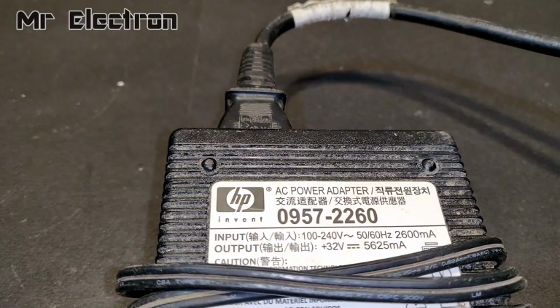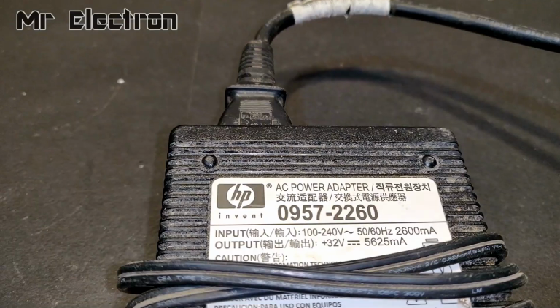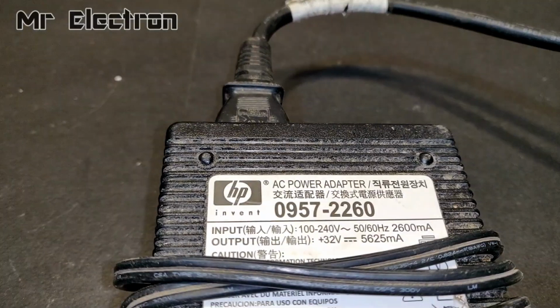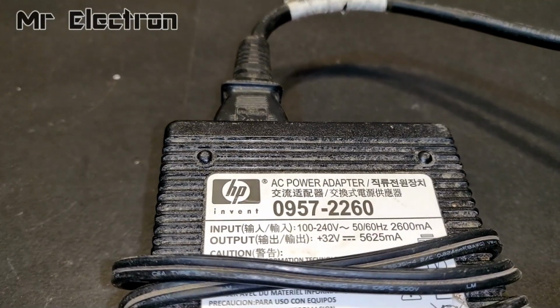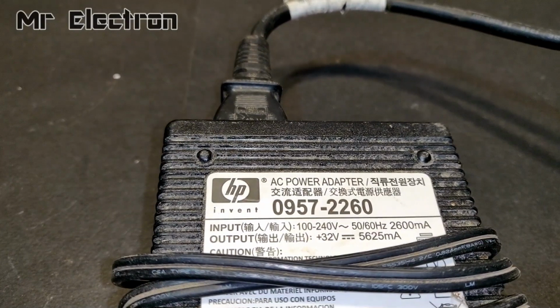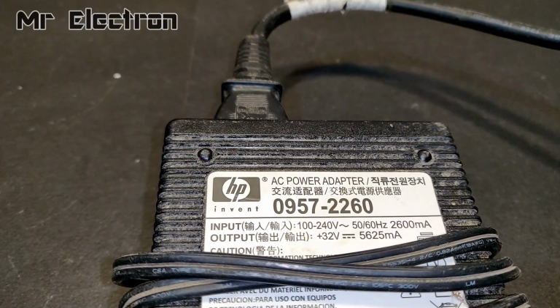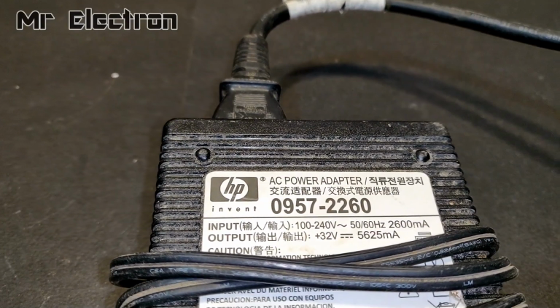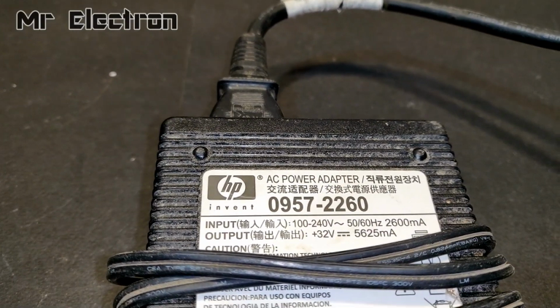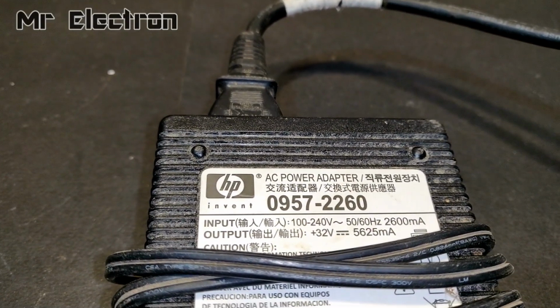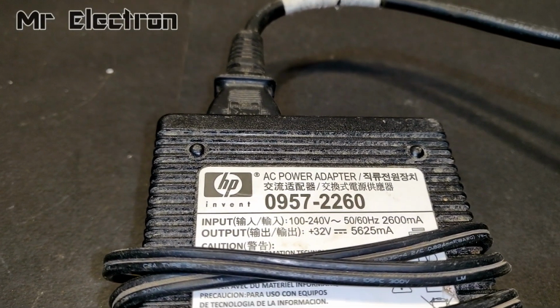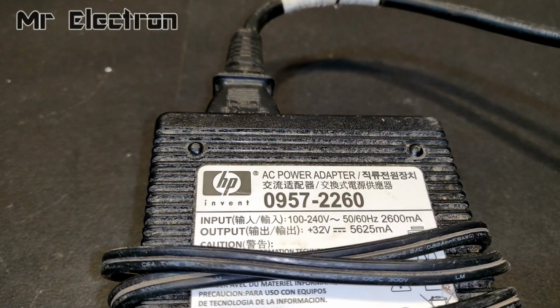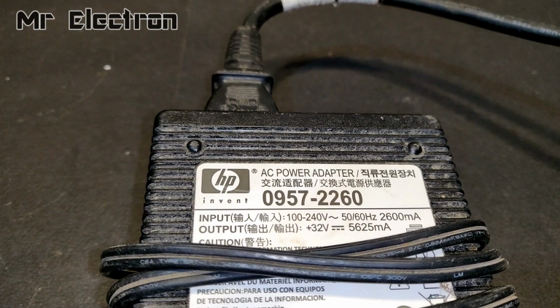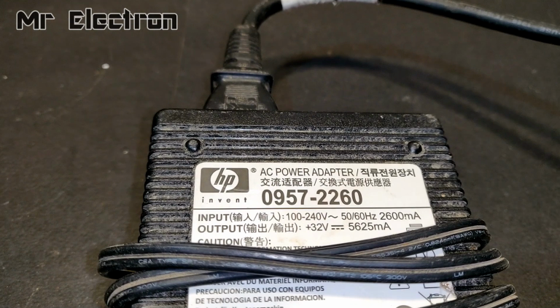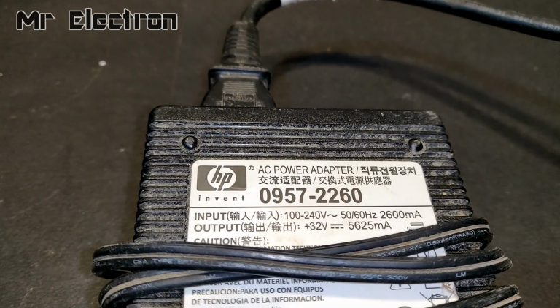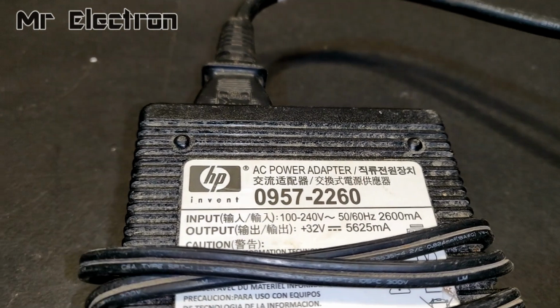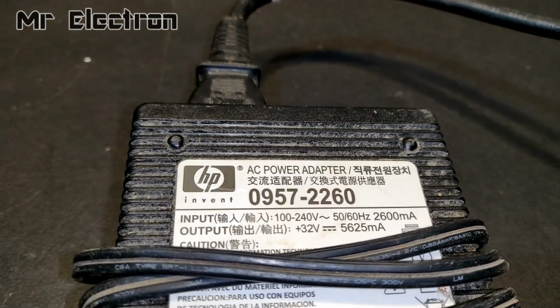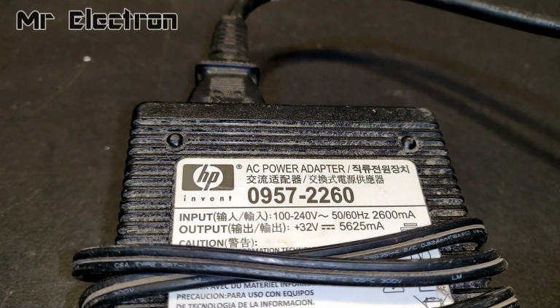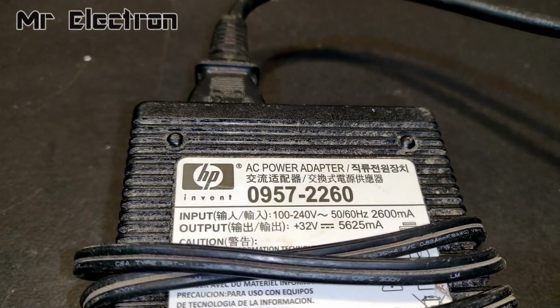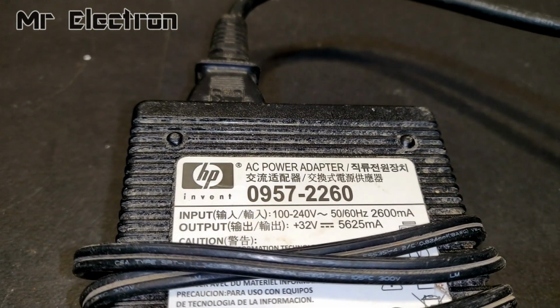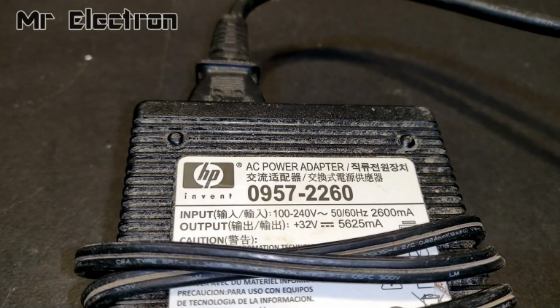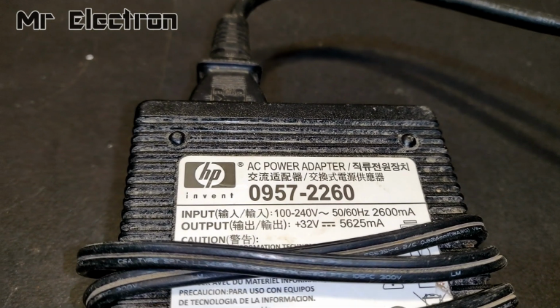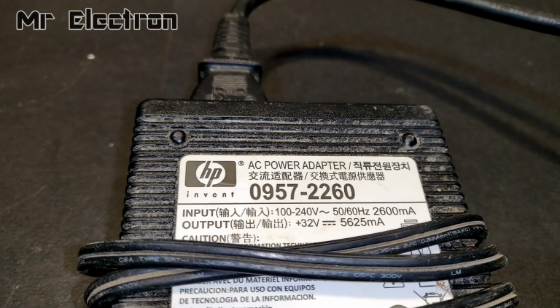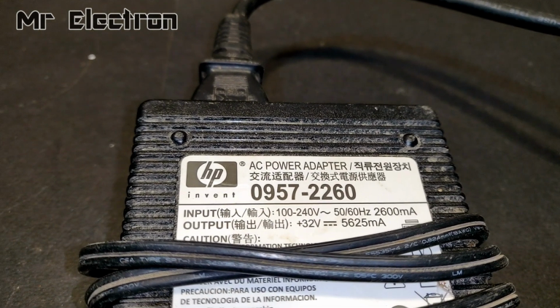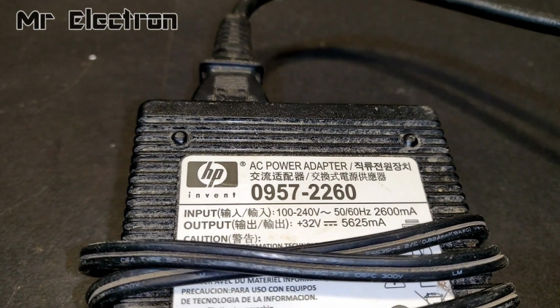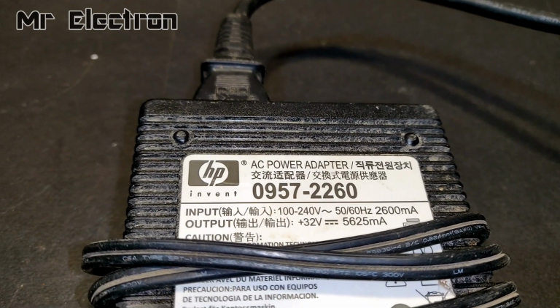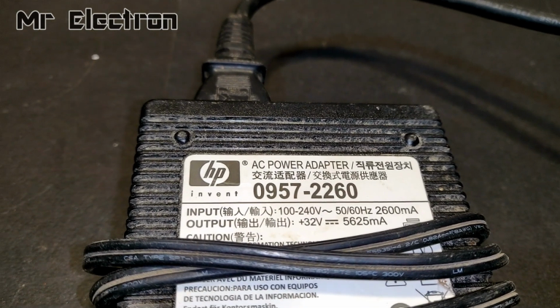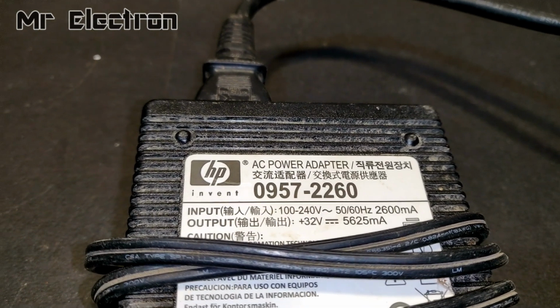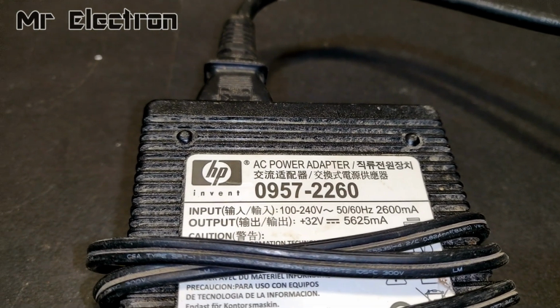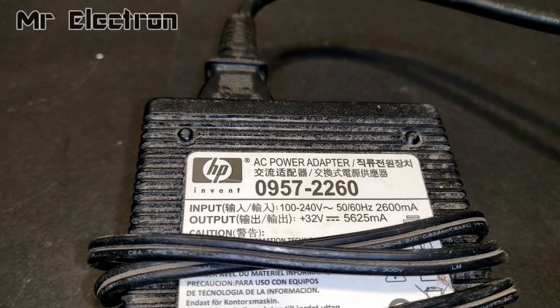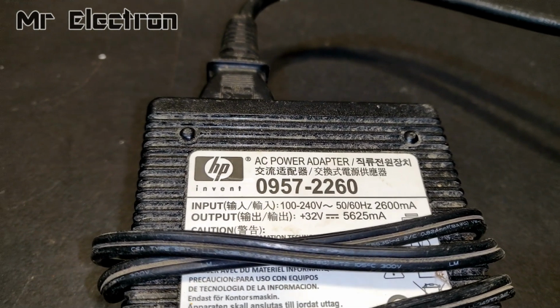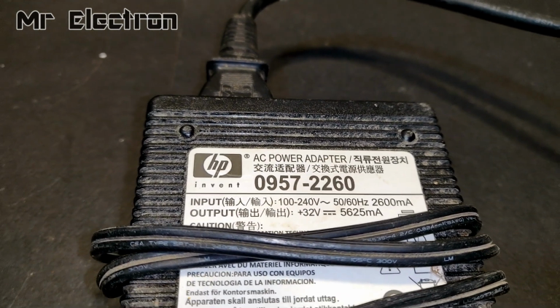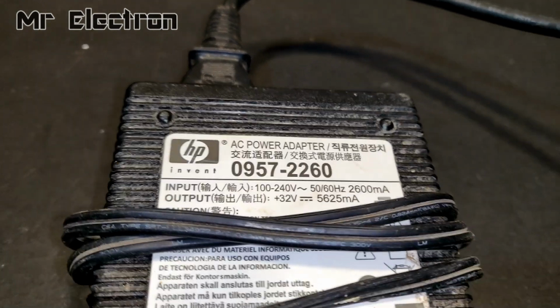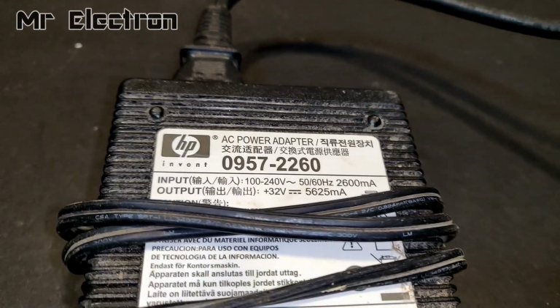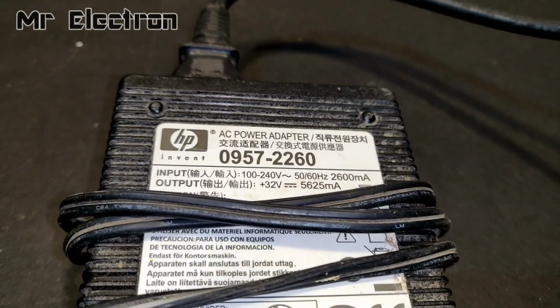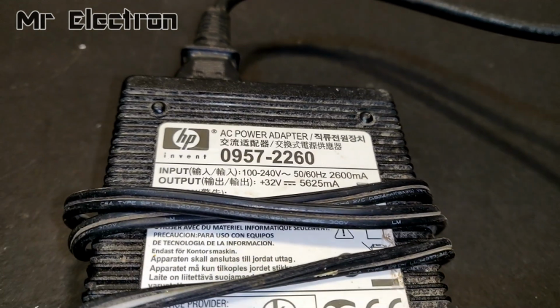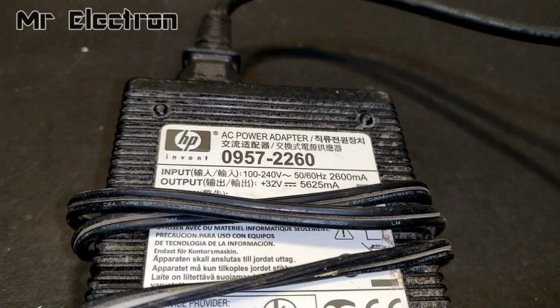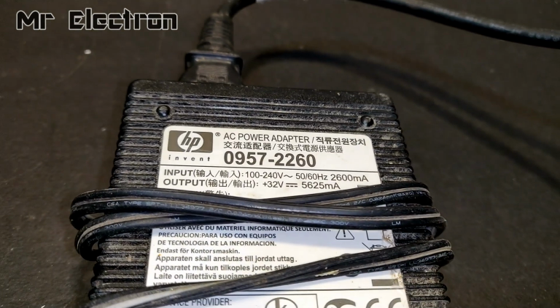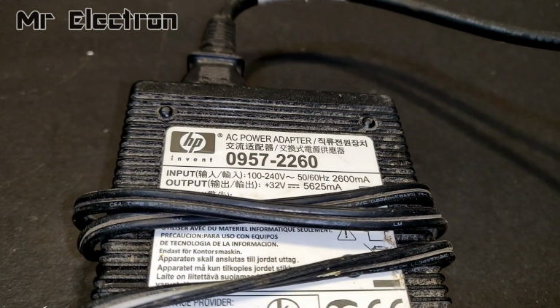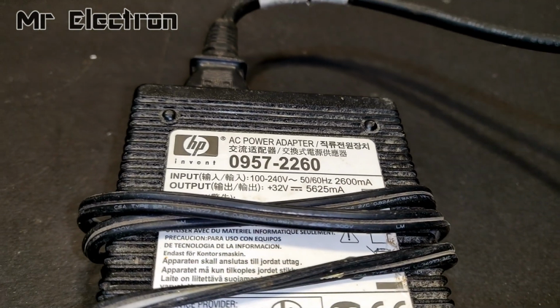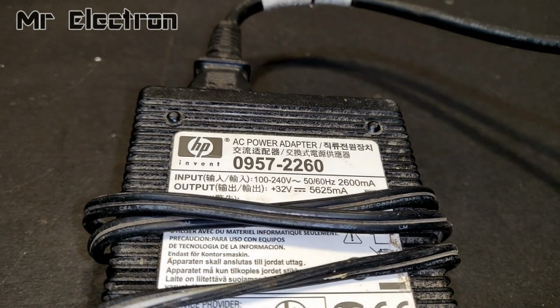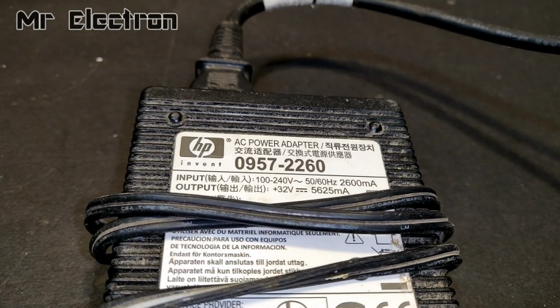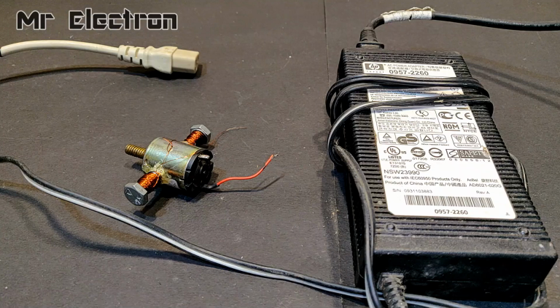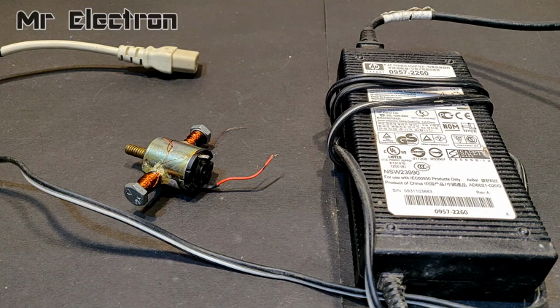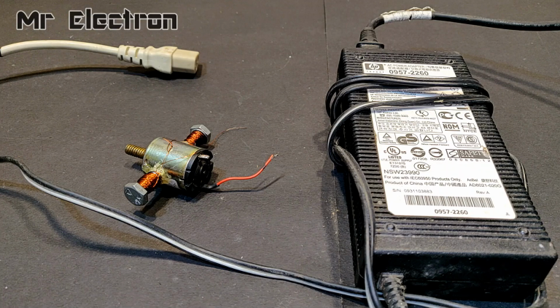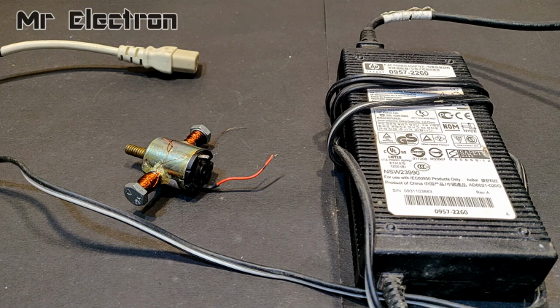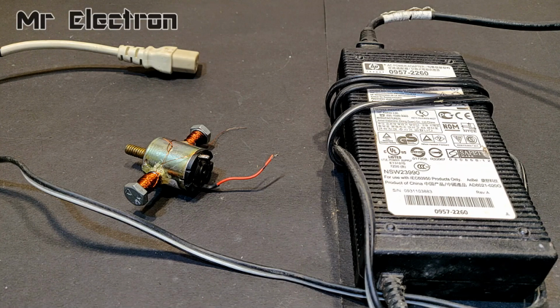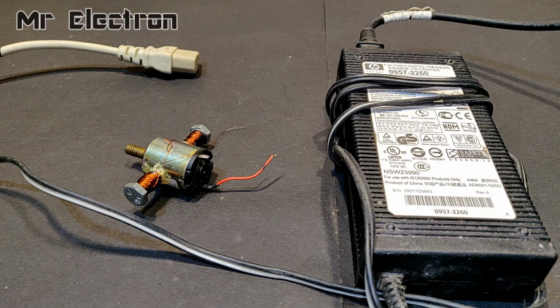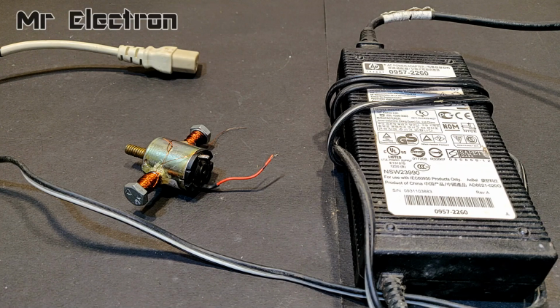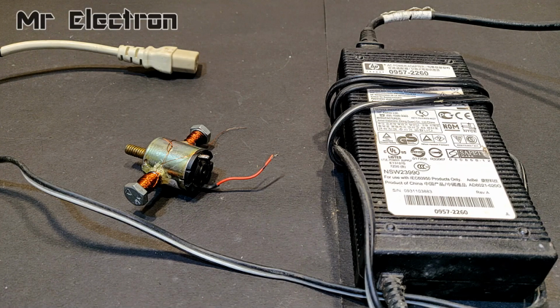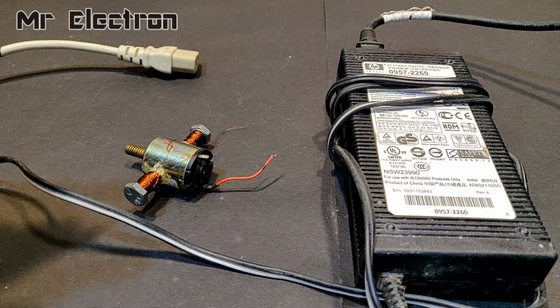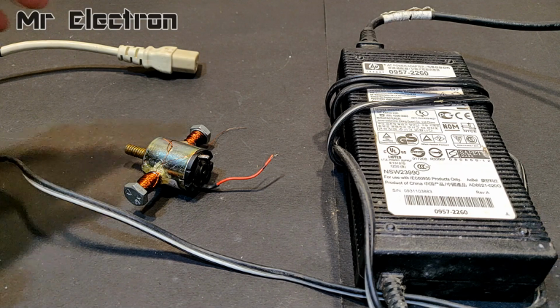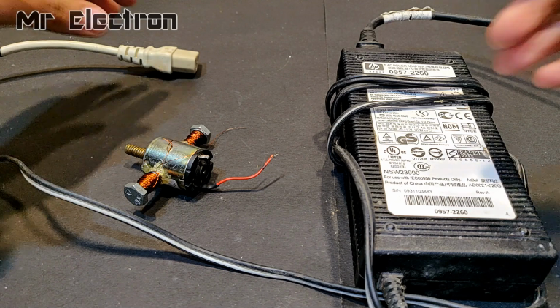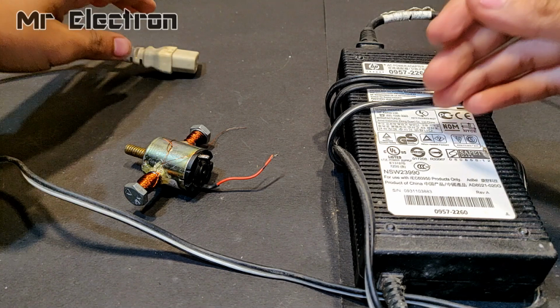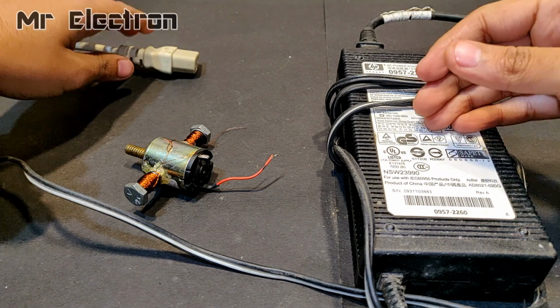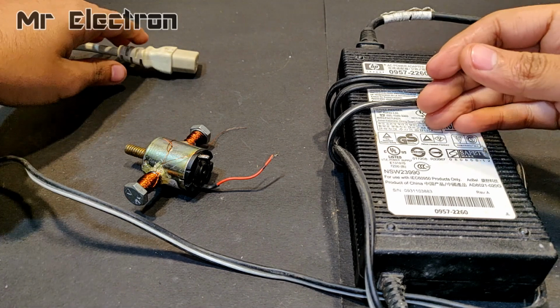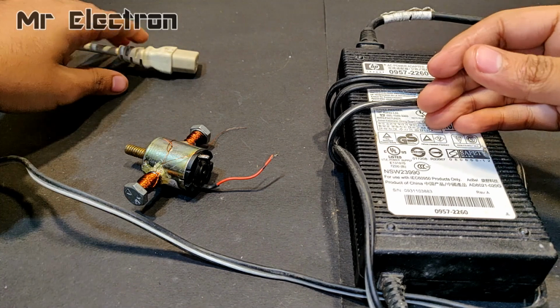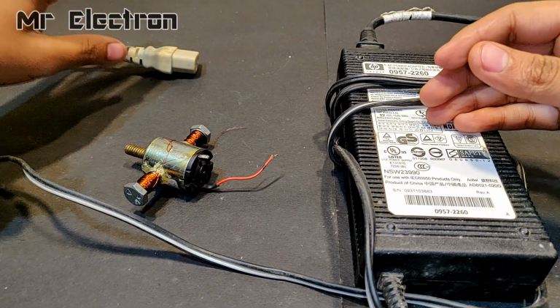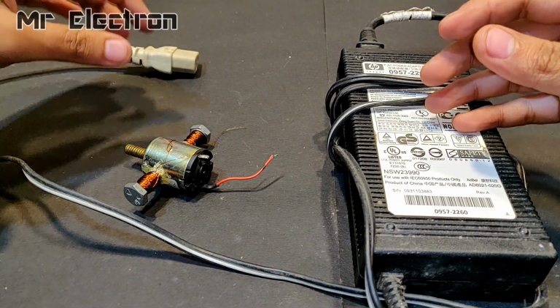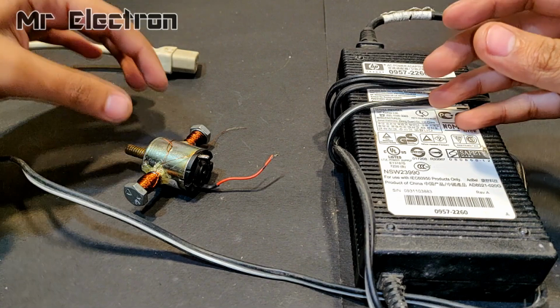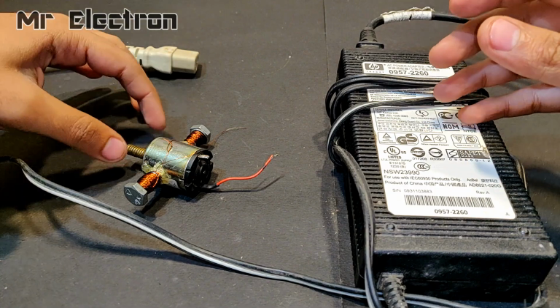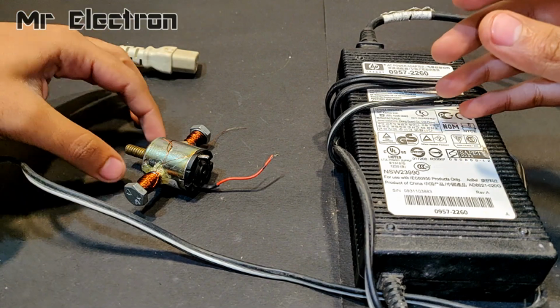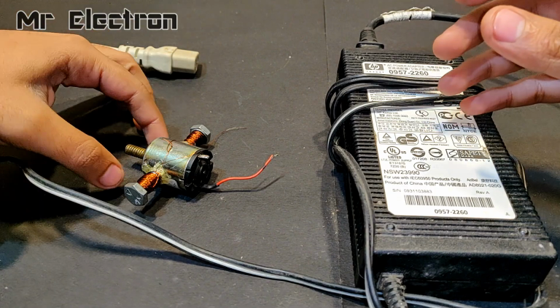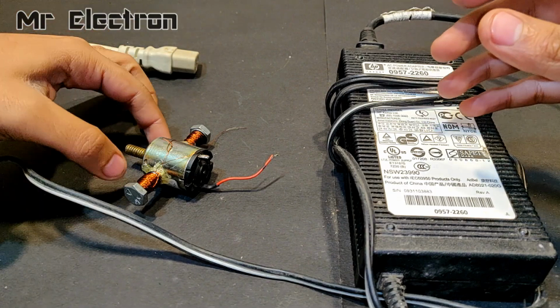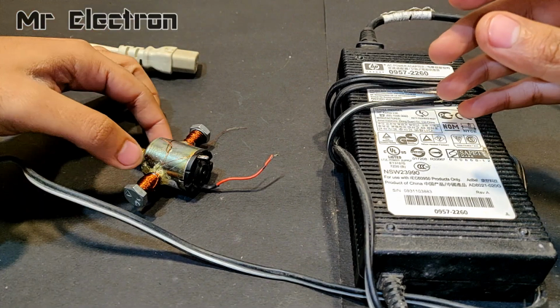This is a 32 volts, 5.5 amperes DC supply. I'm going to use this power supply to run this motor.